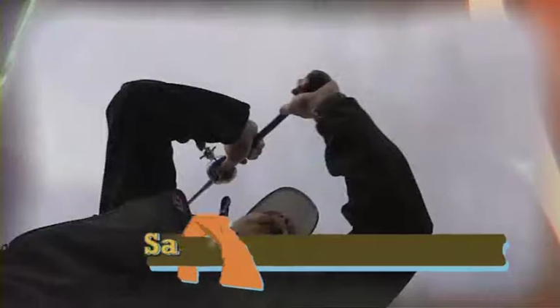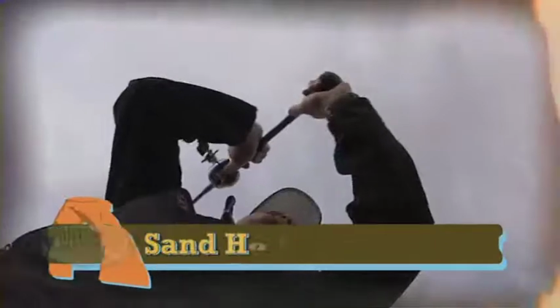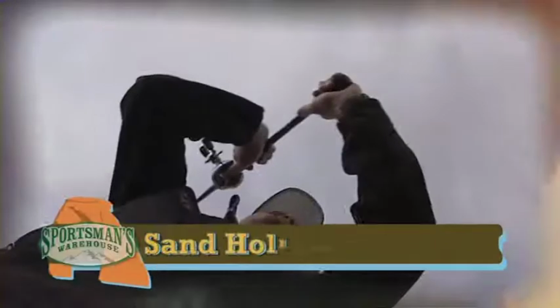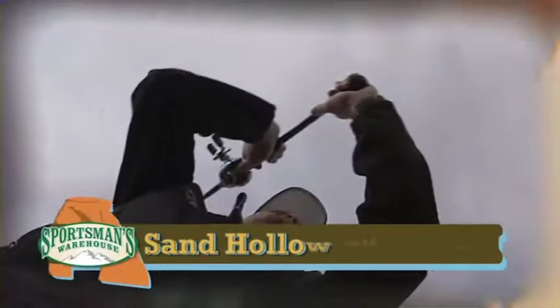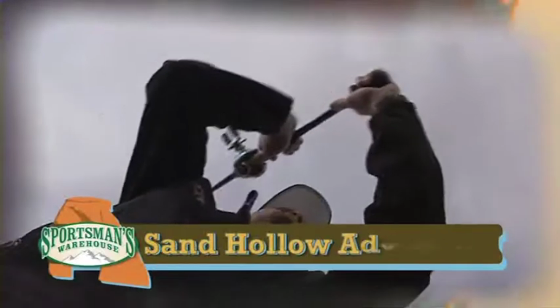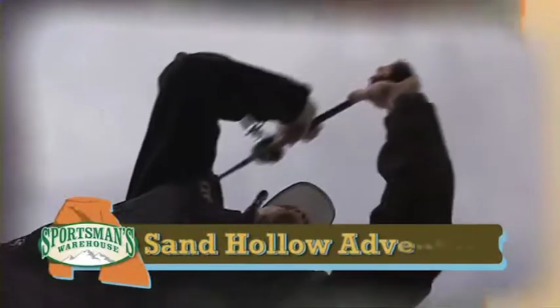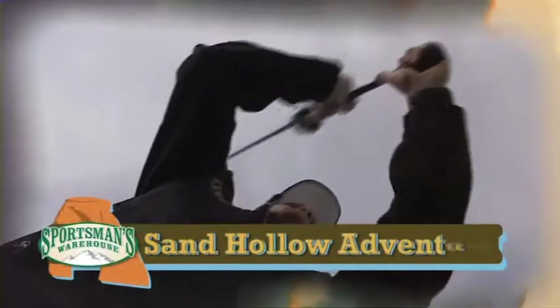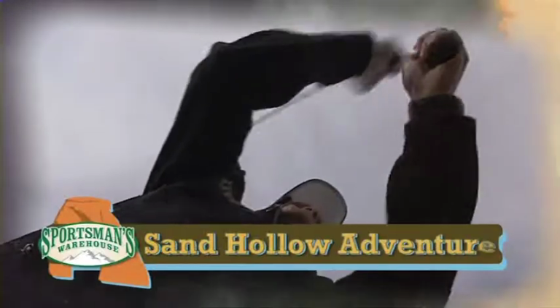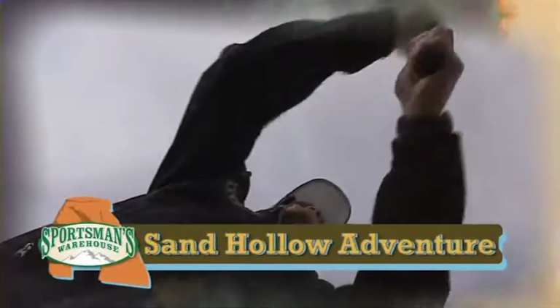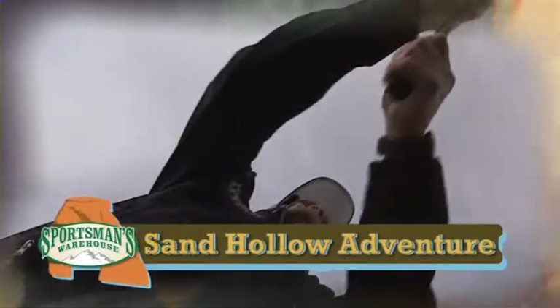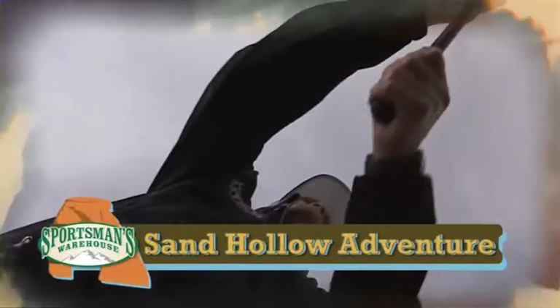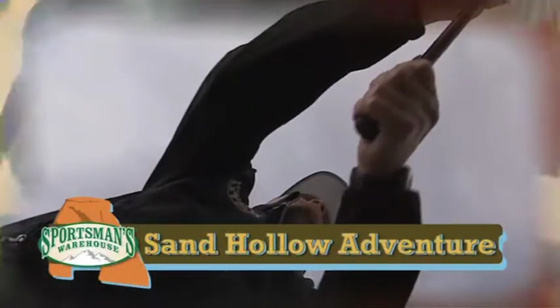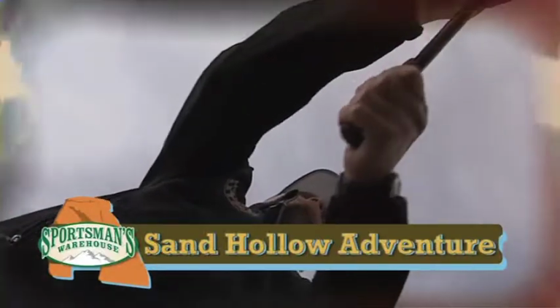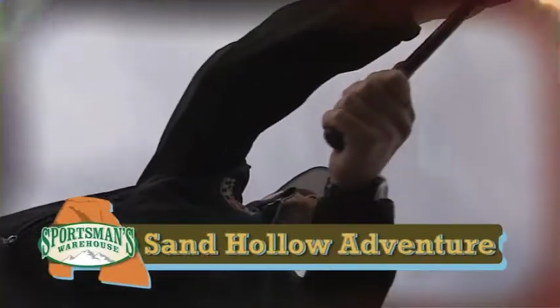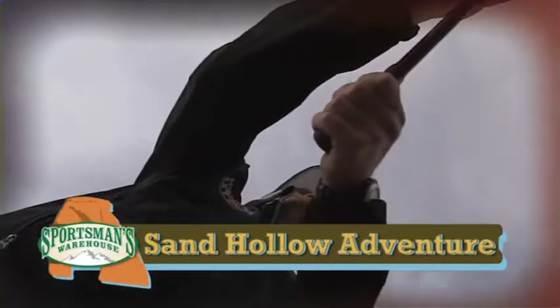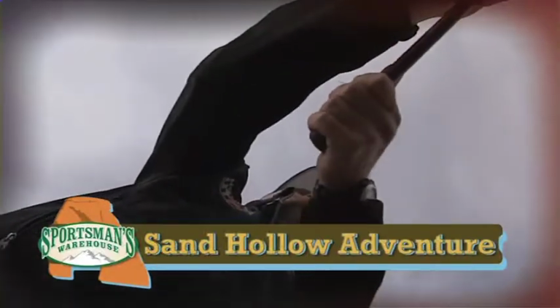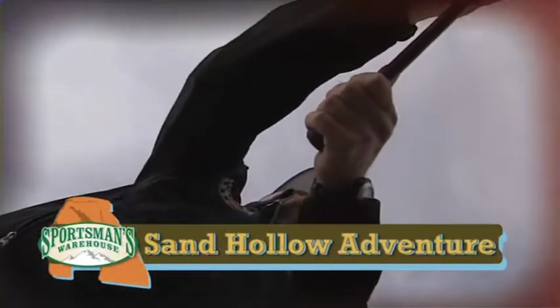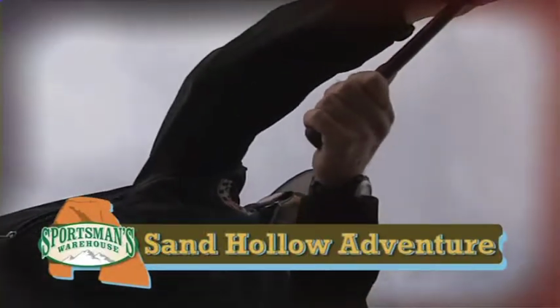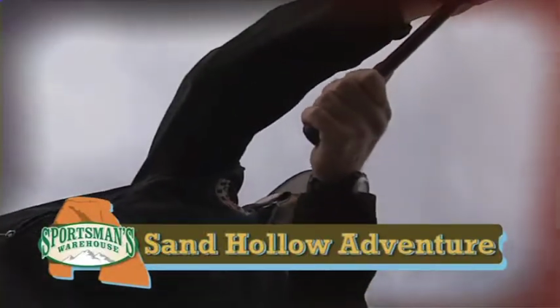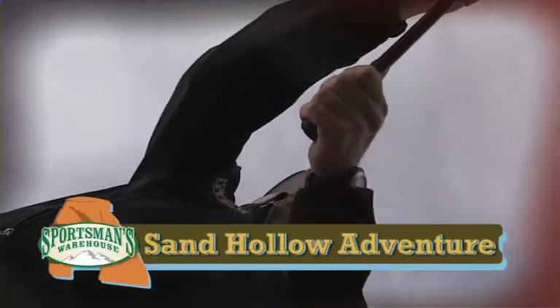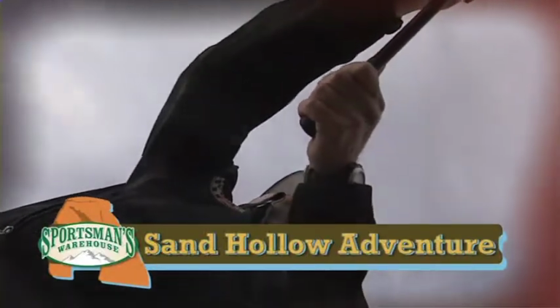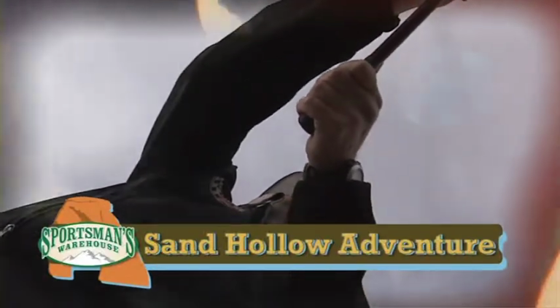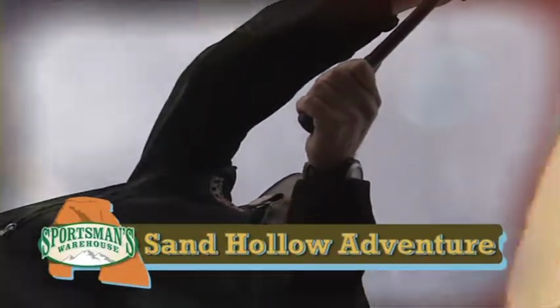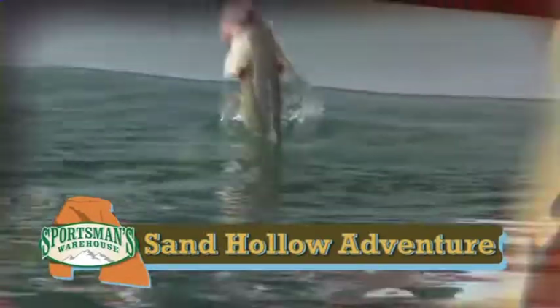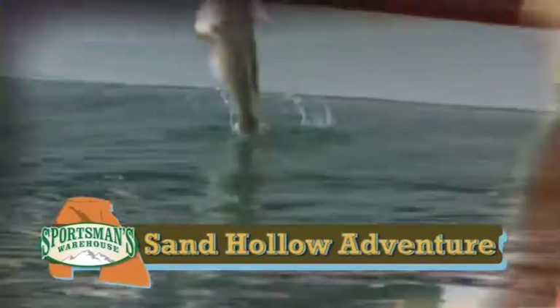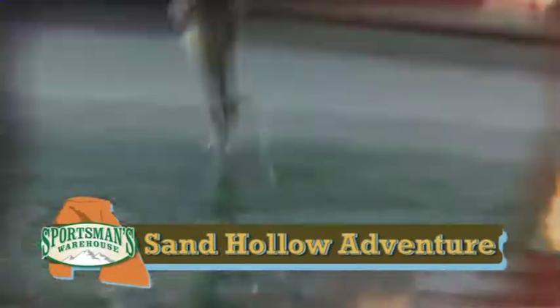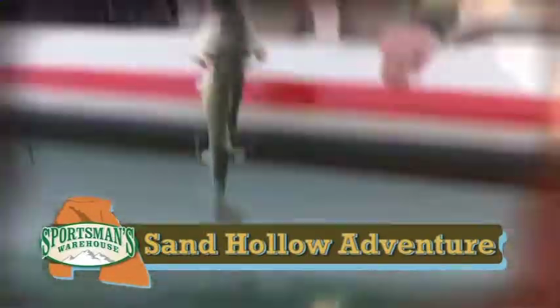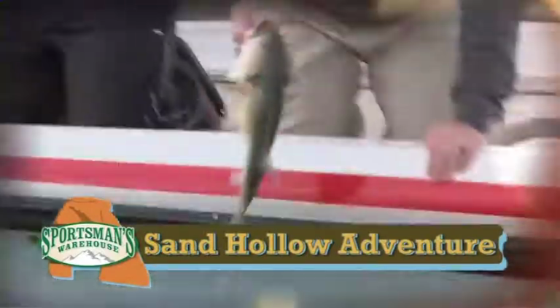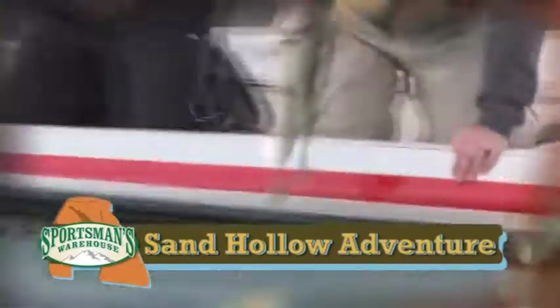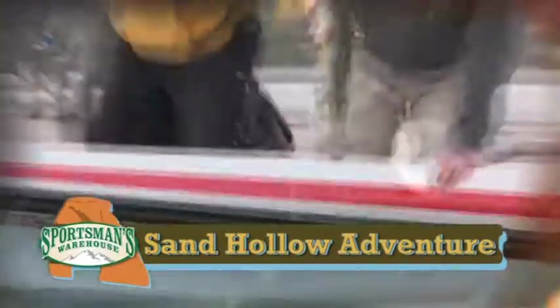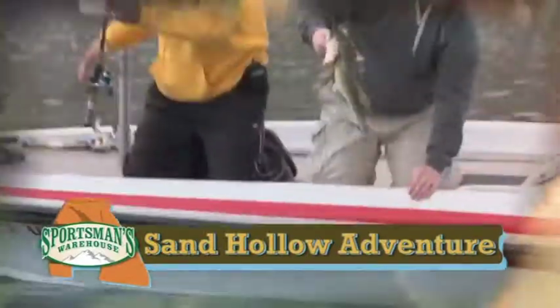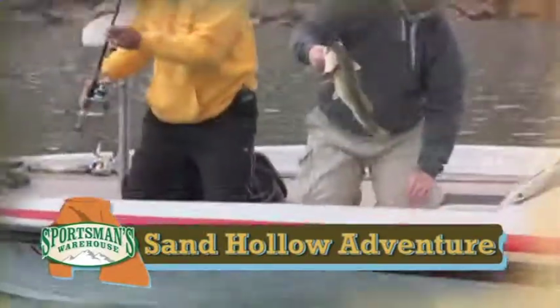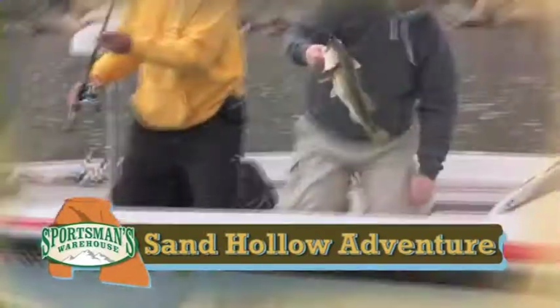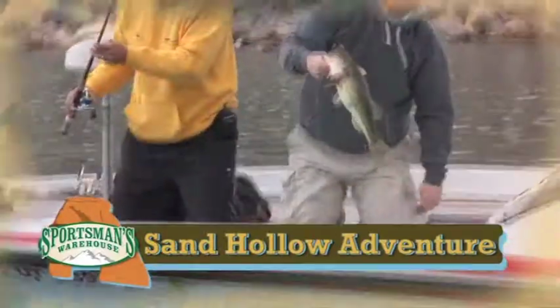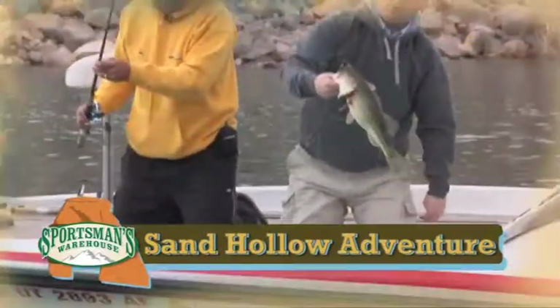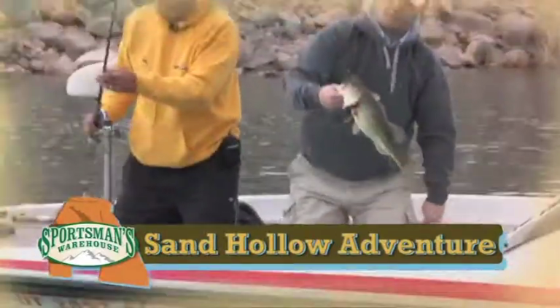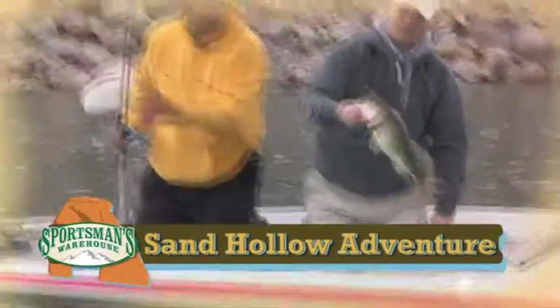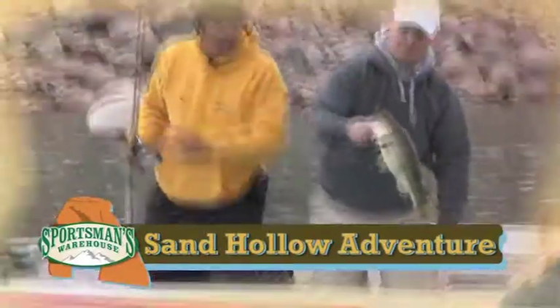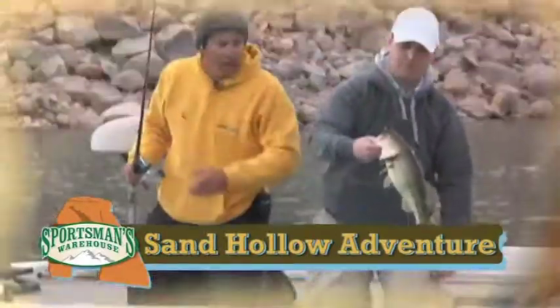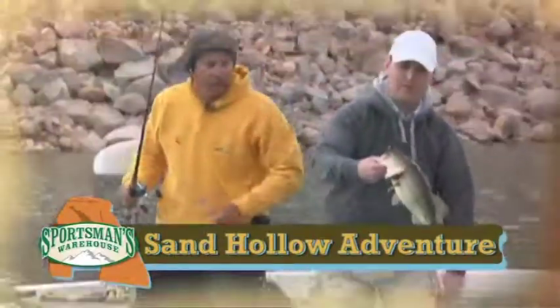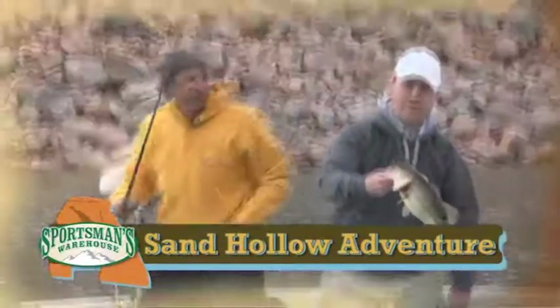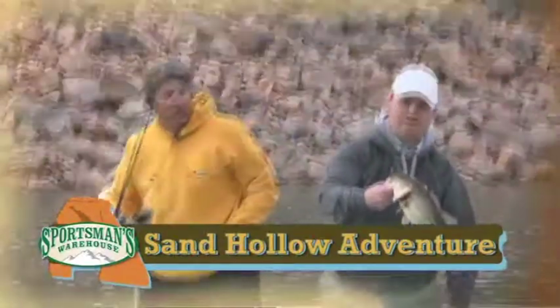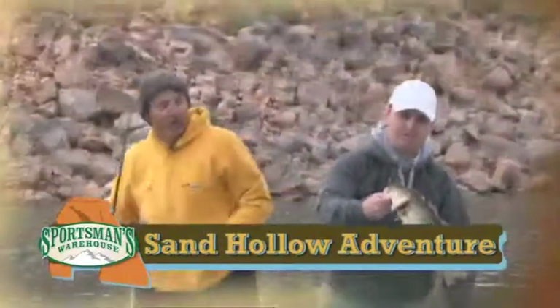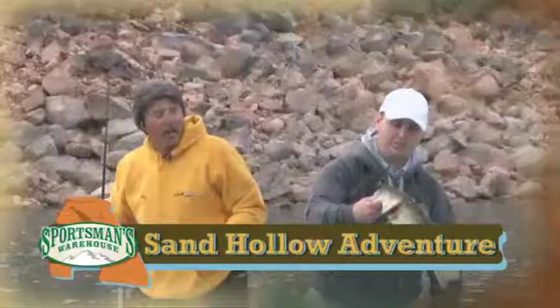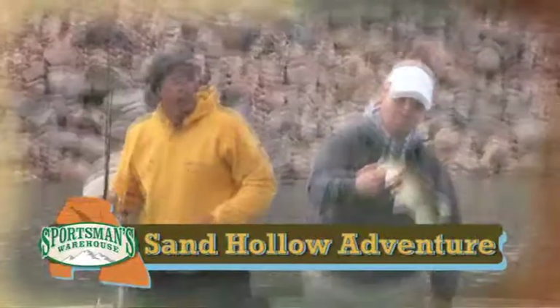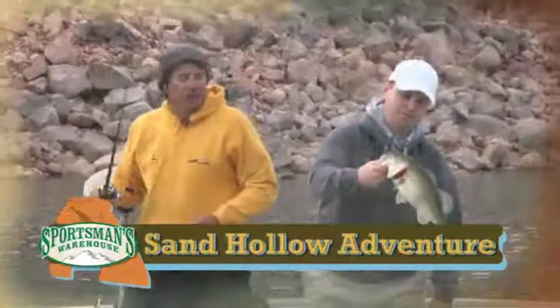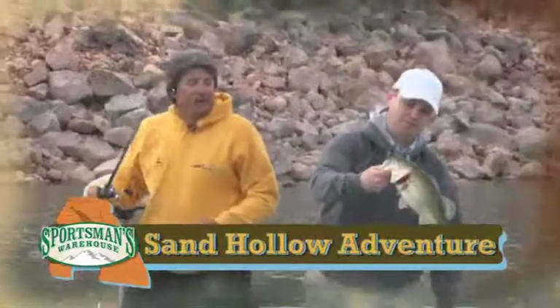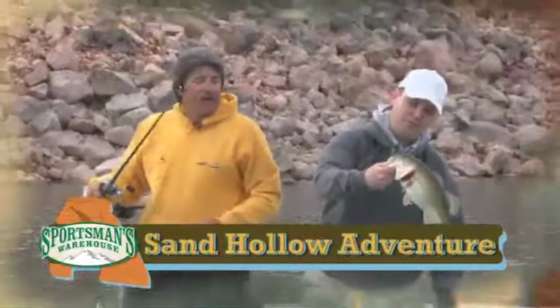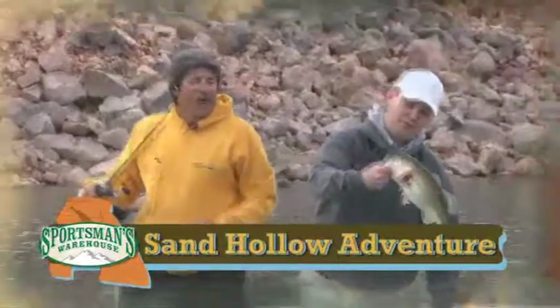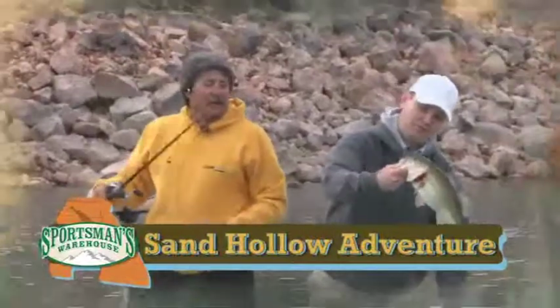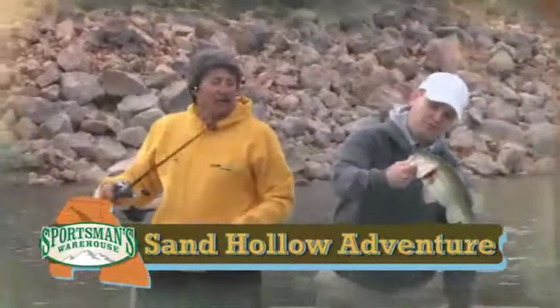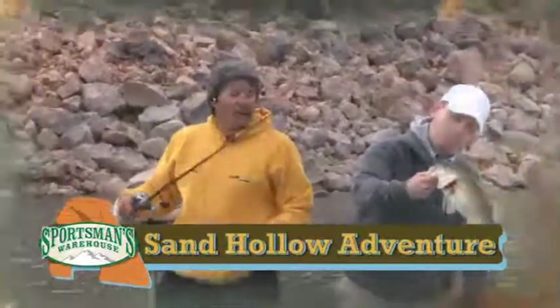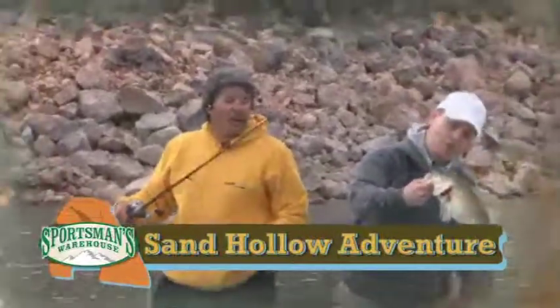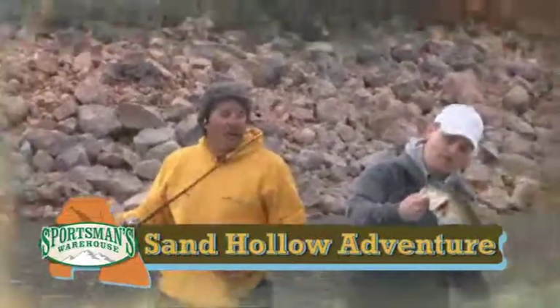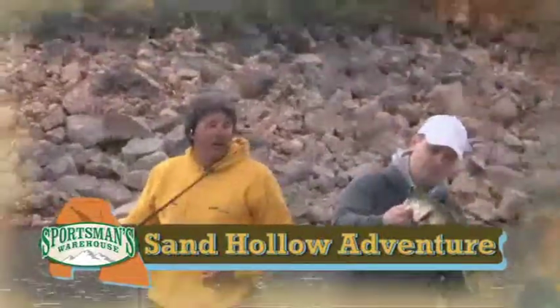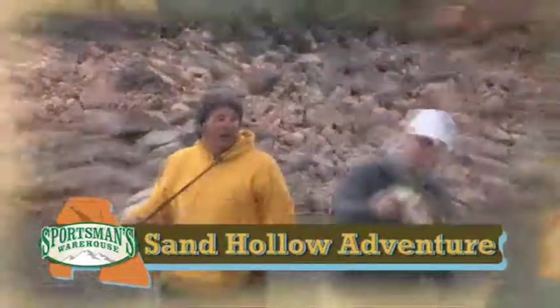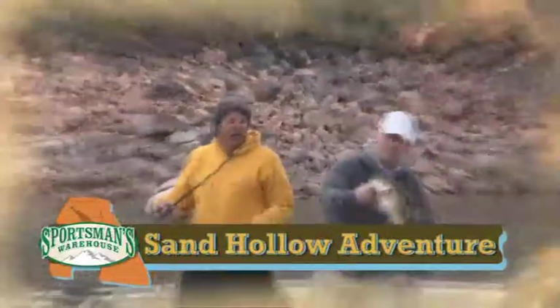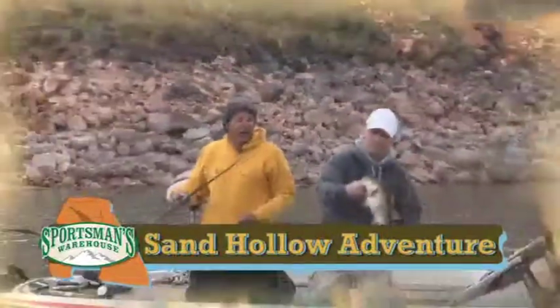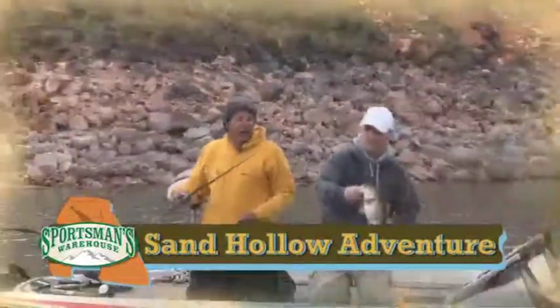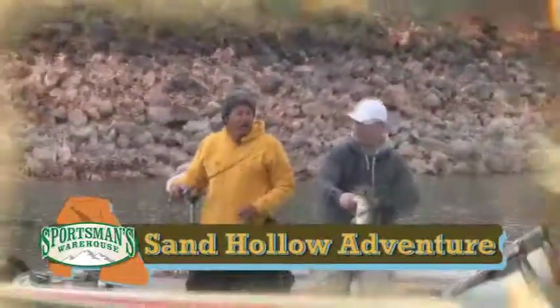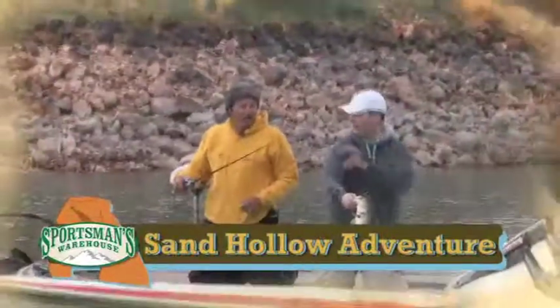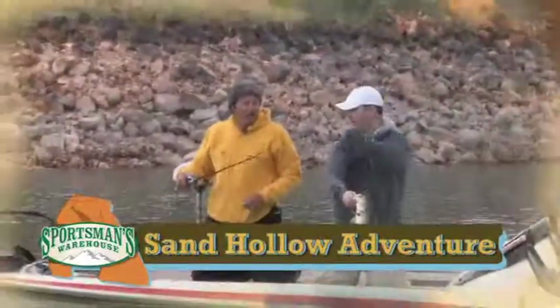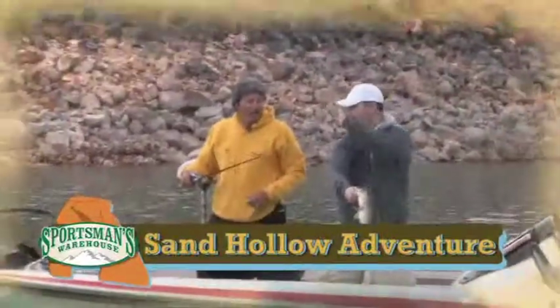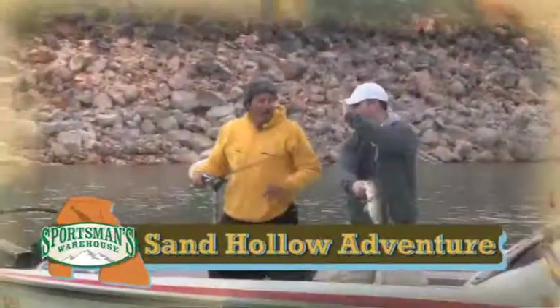That's the one thing I love about bass fishing — they're such a predatory fish. I love how hard they fight.